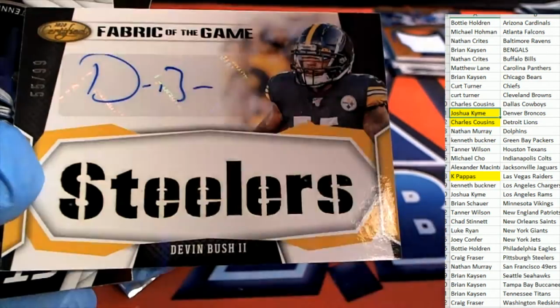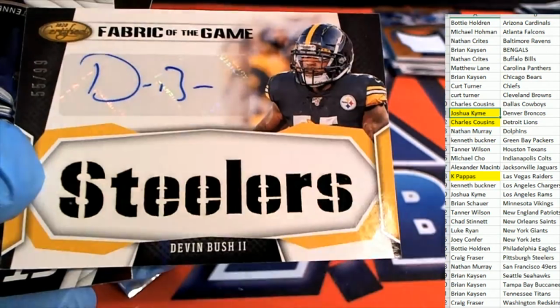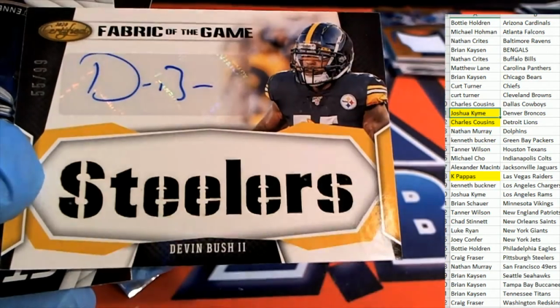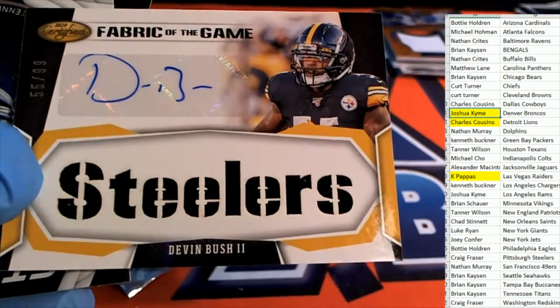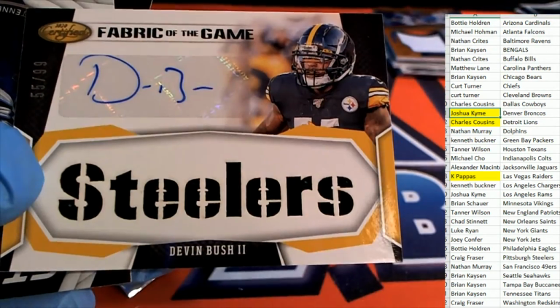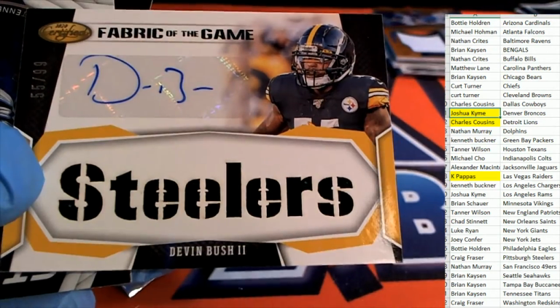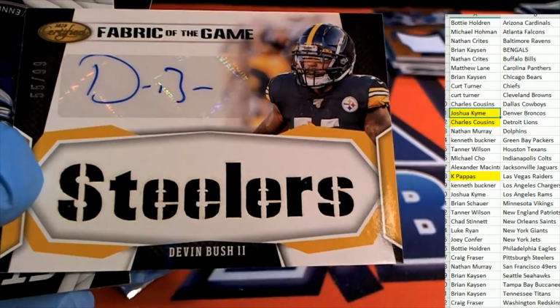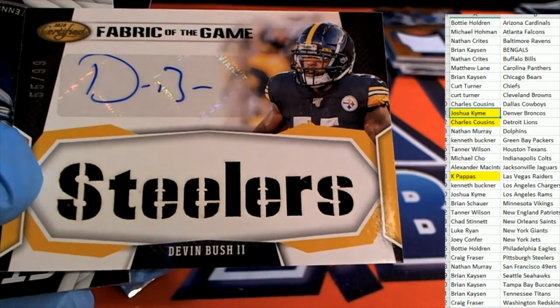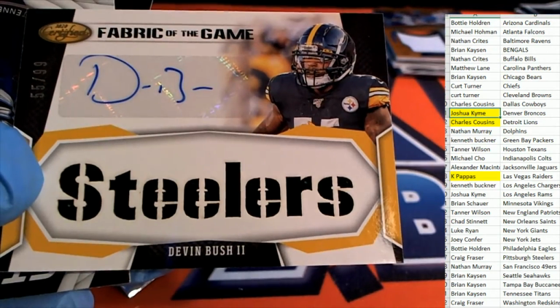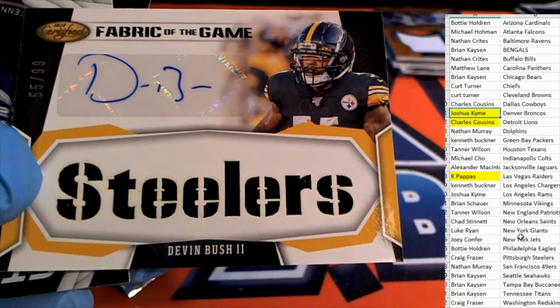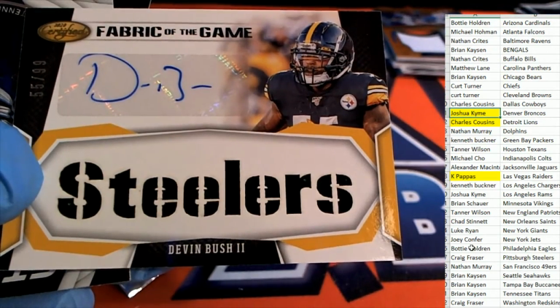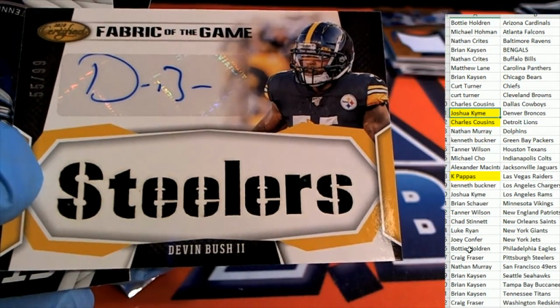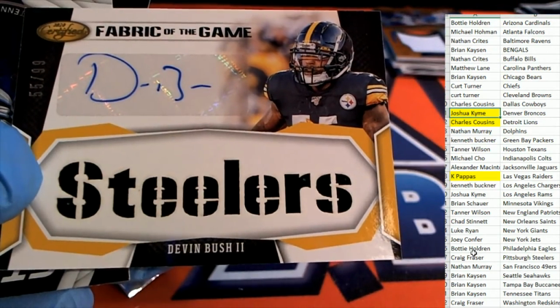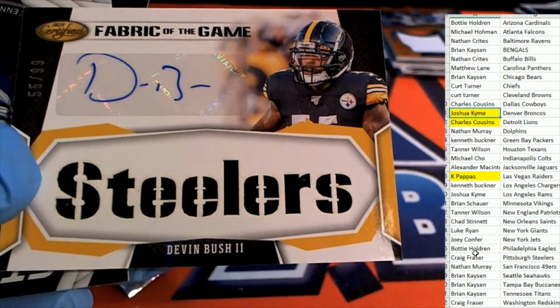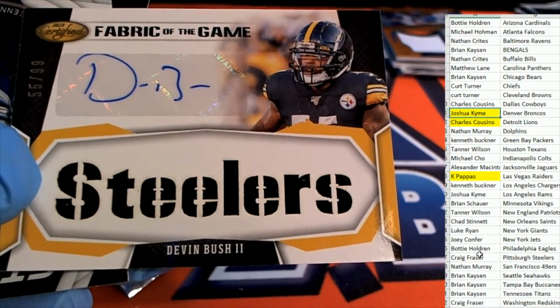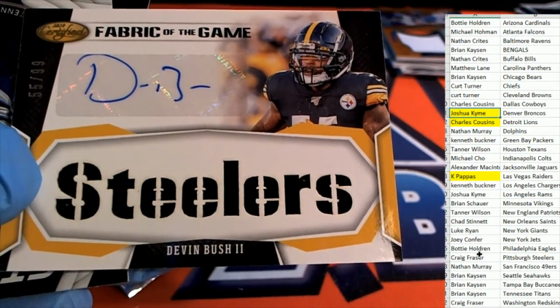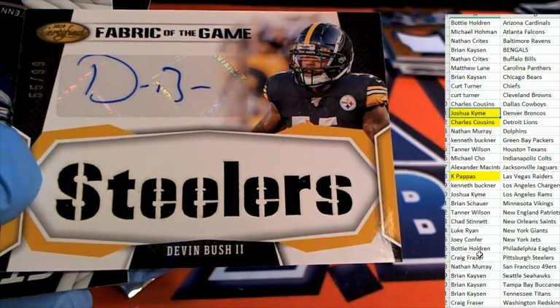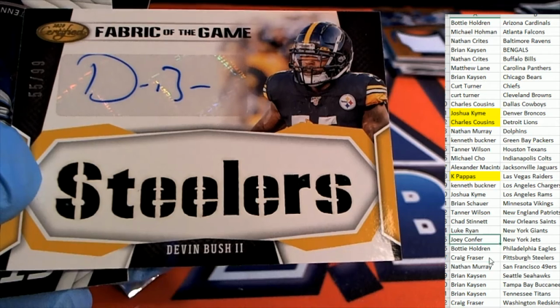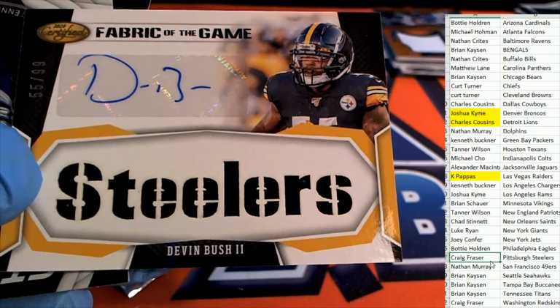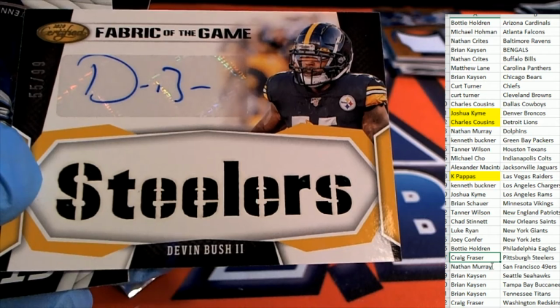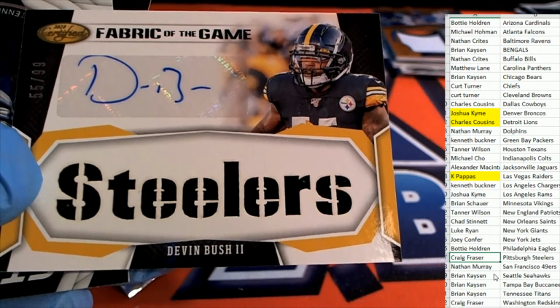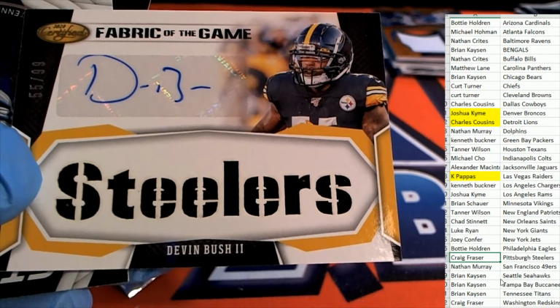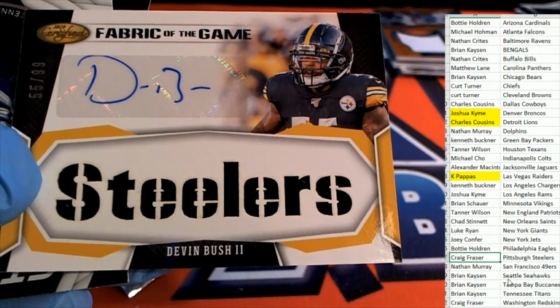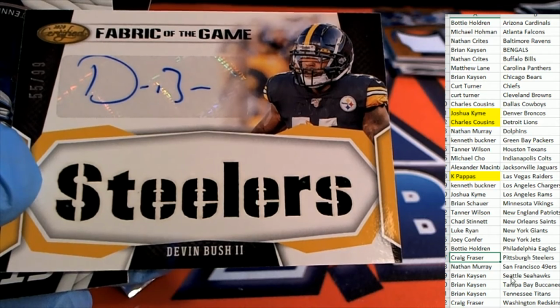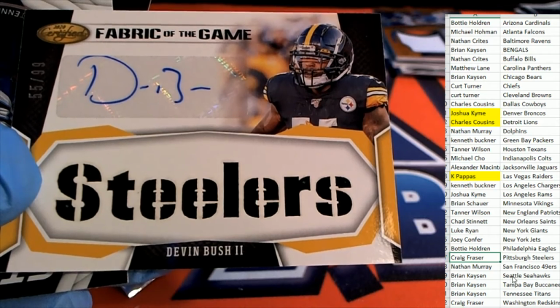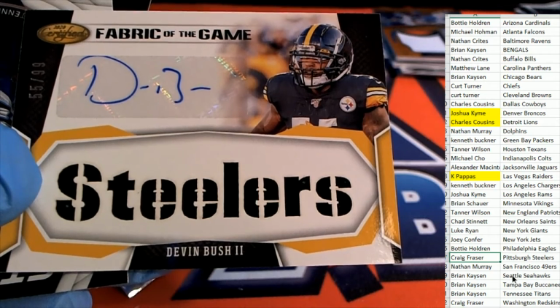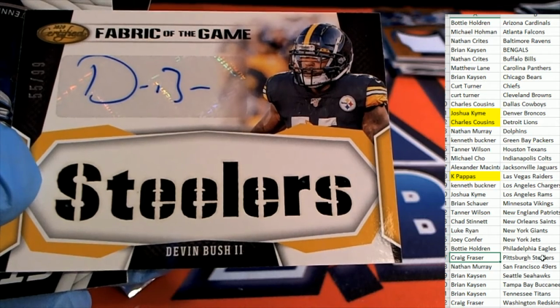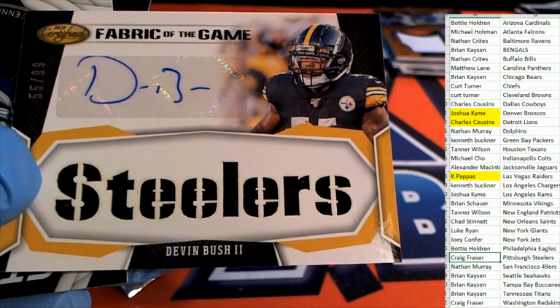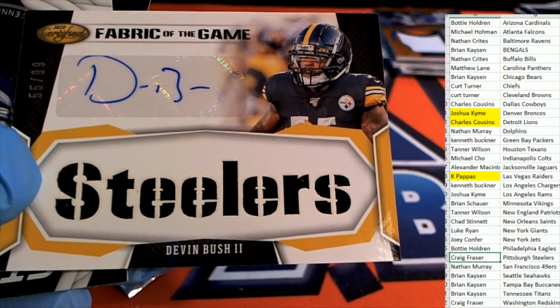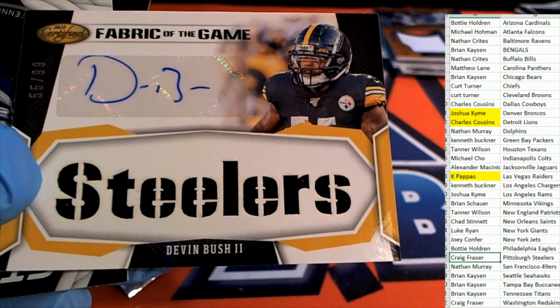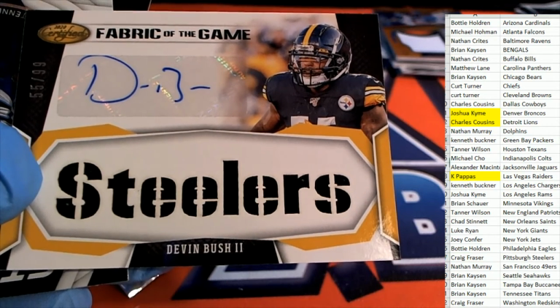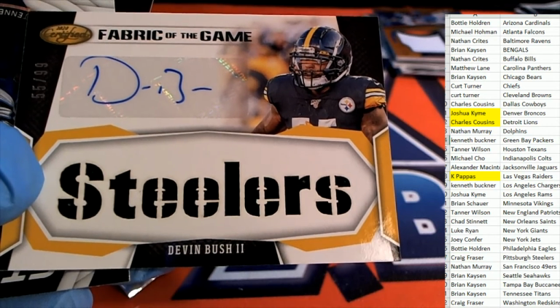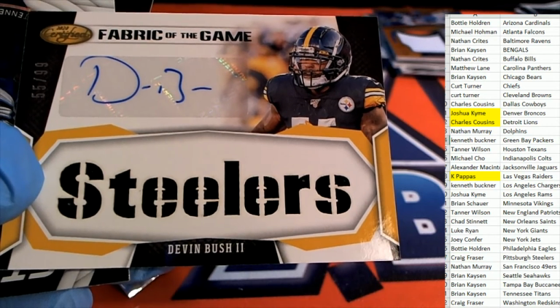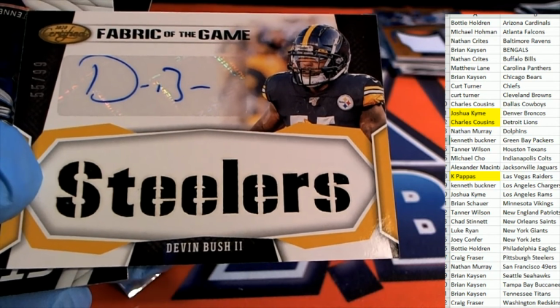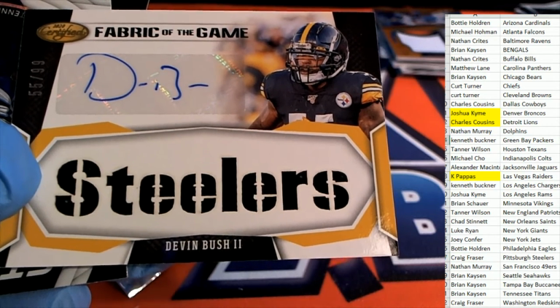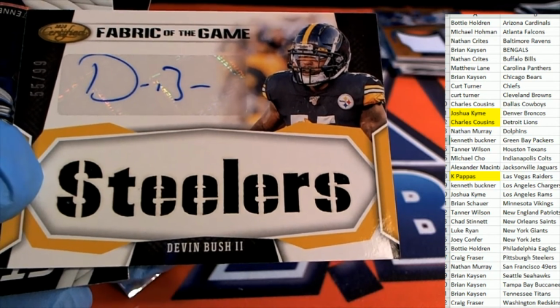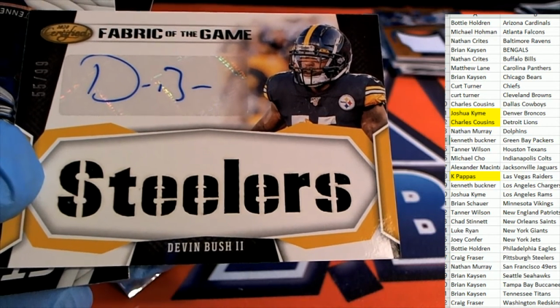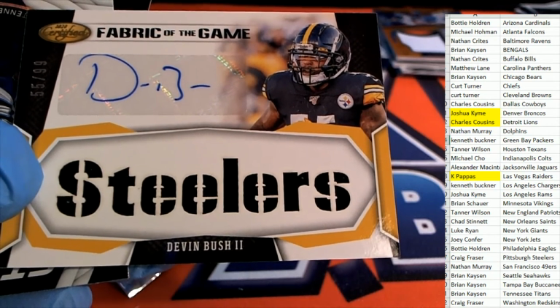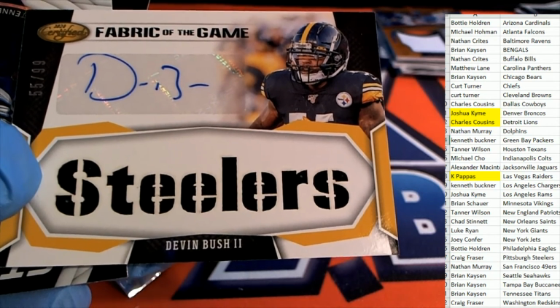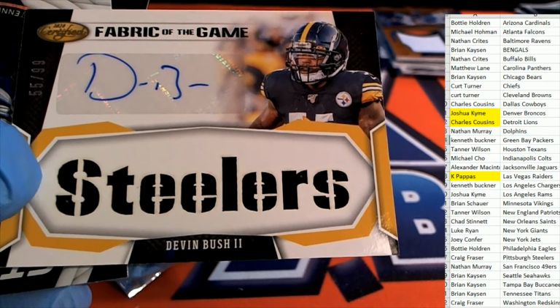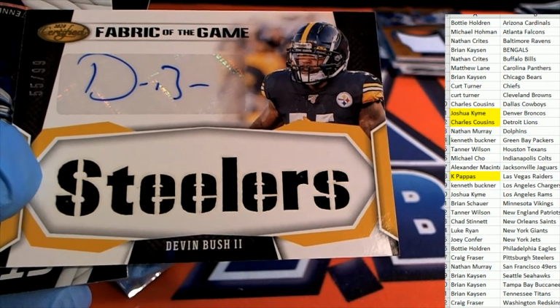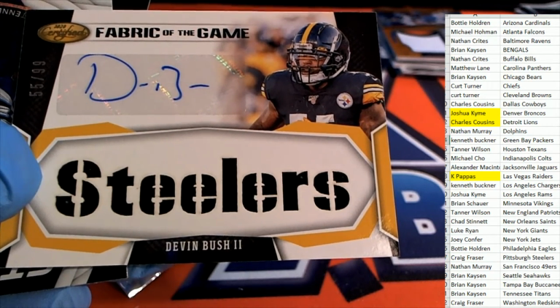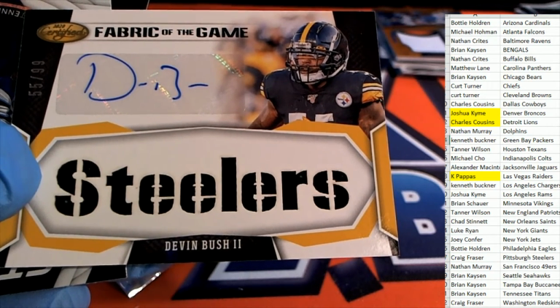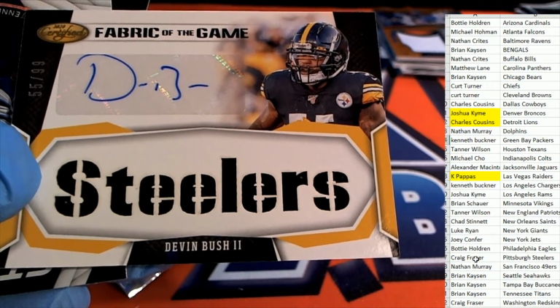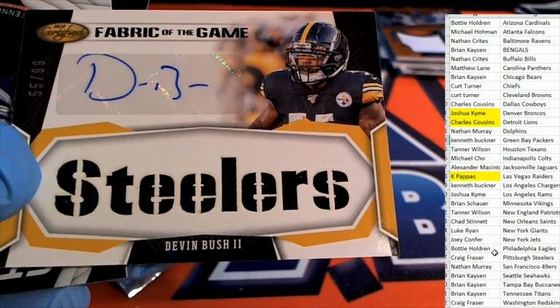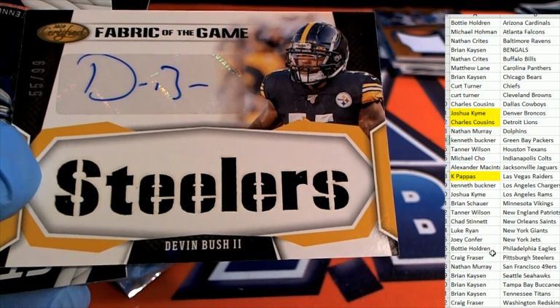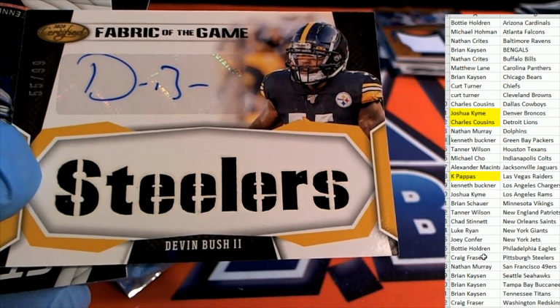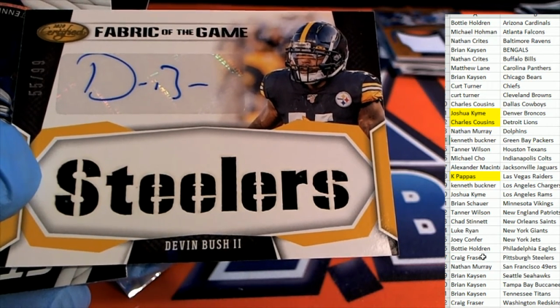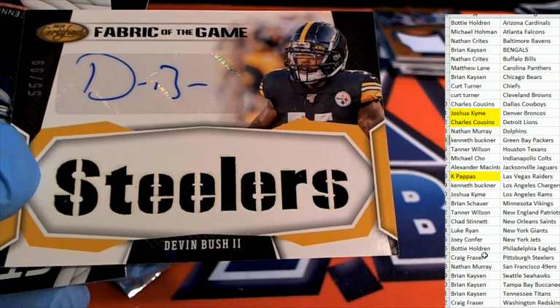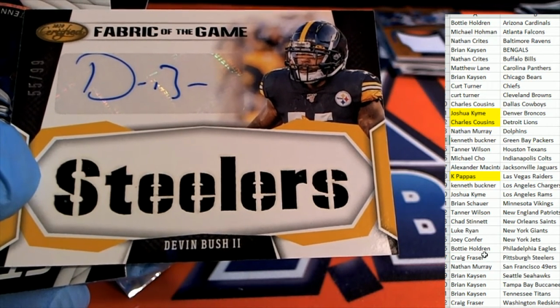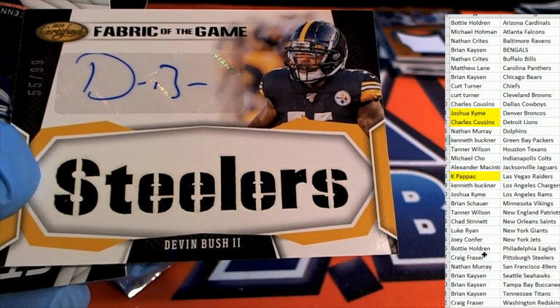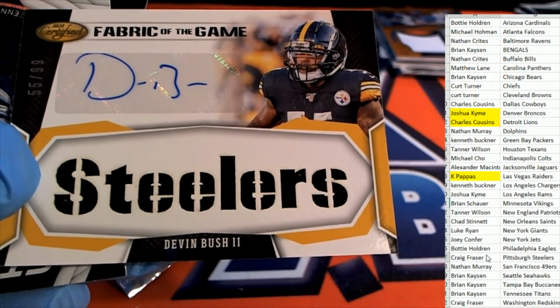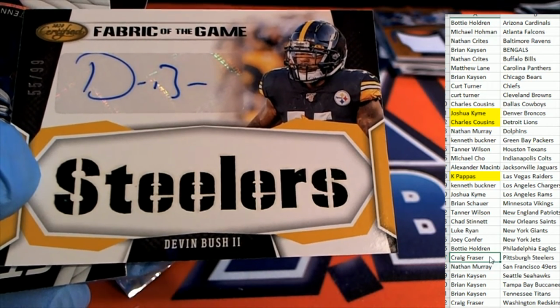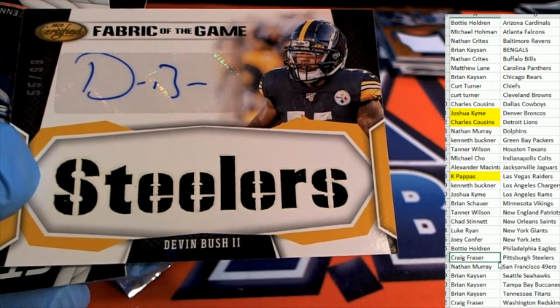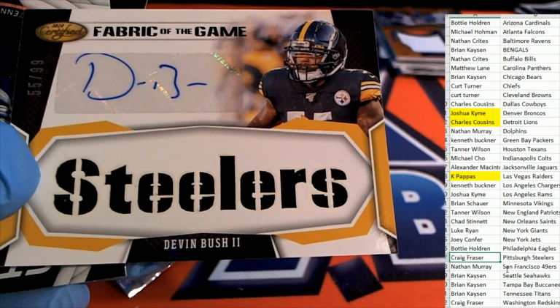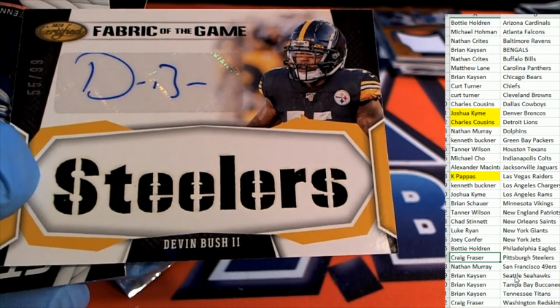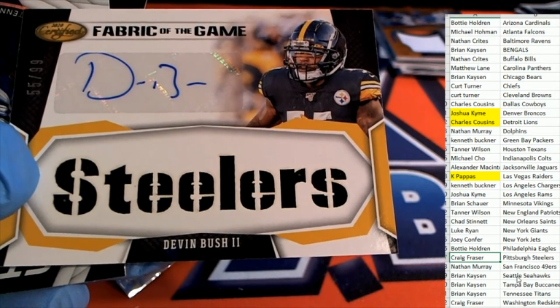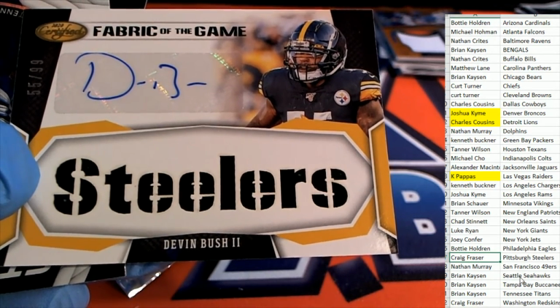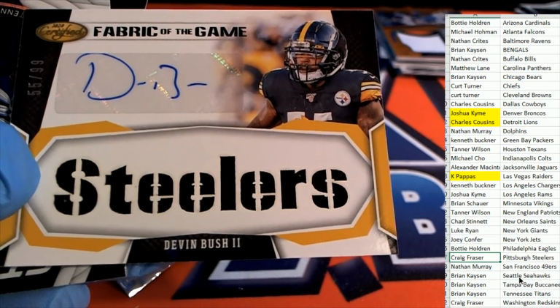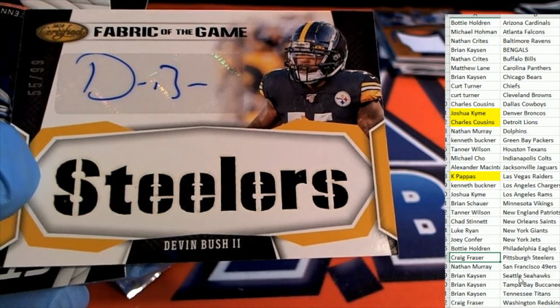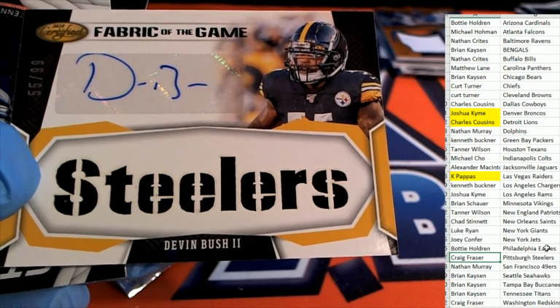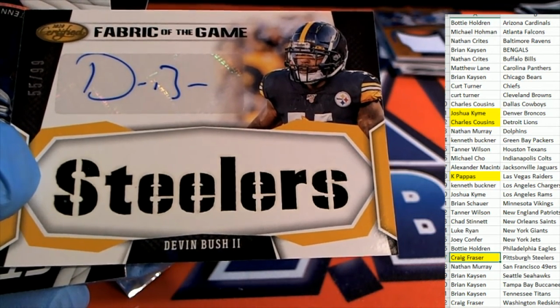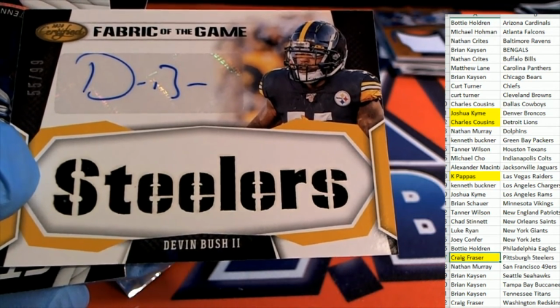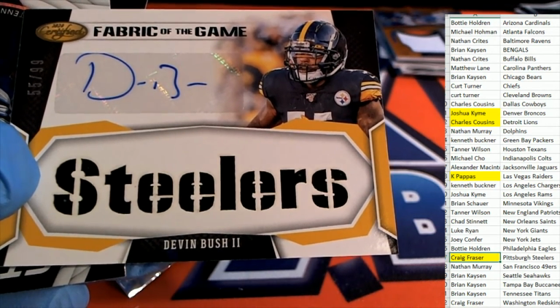Nice — numbered to 99, Pittsburgh Steelers hit. Craig, congrats with the Steelers.